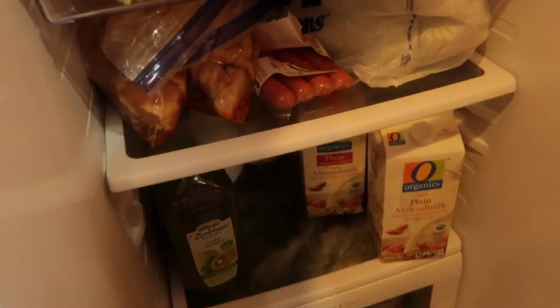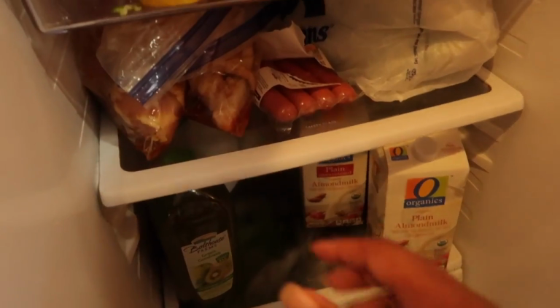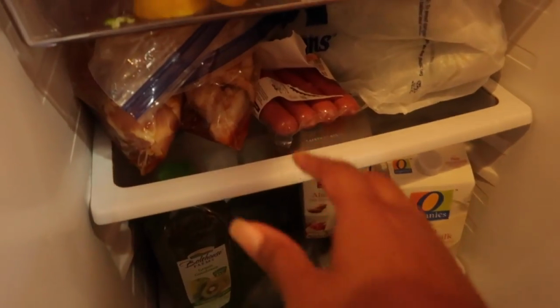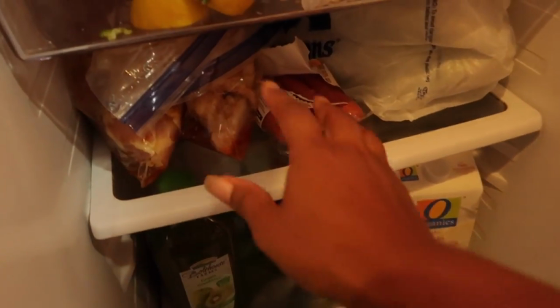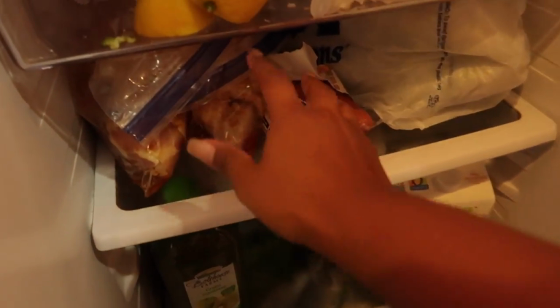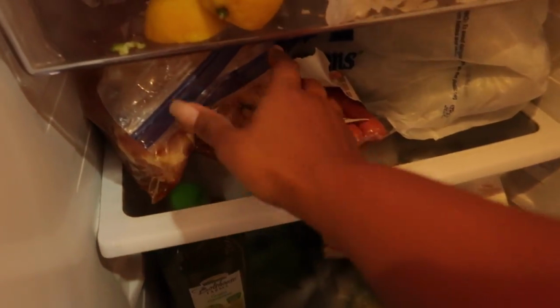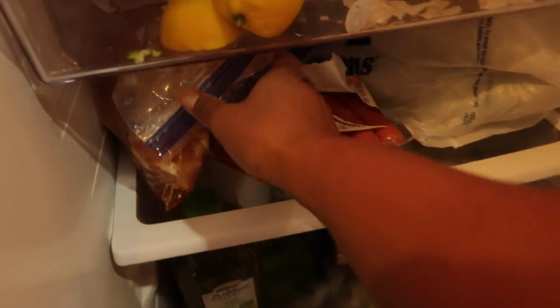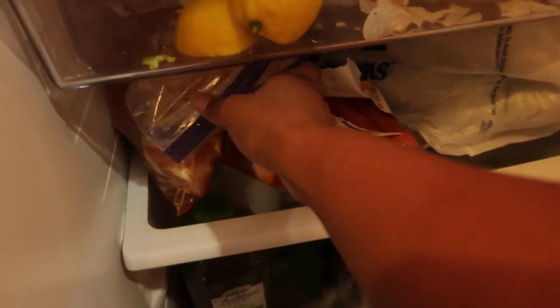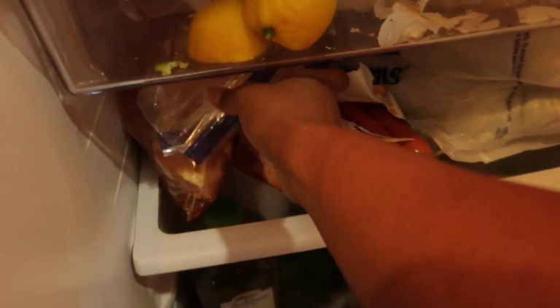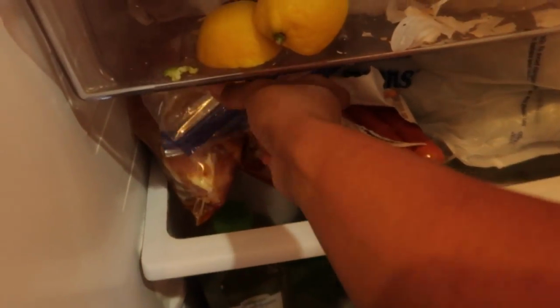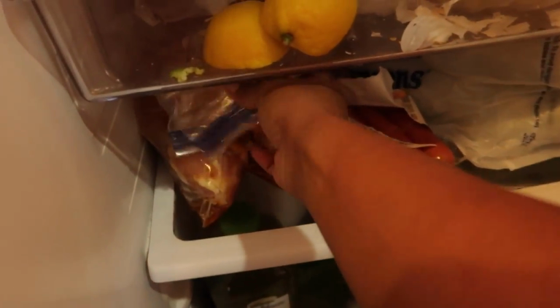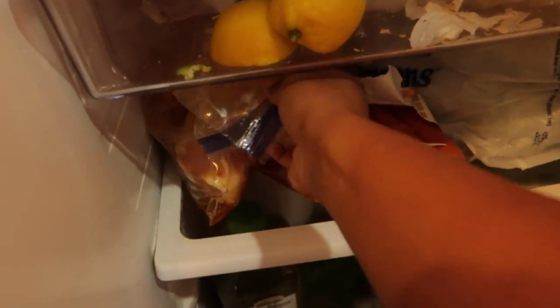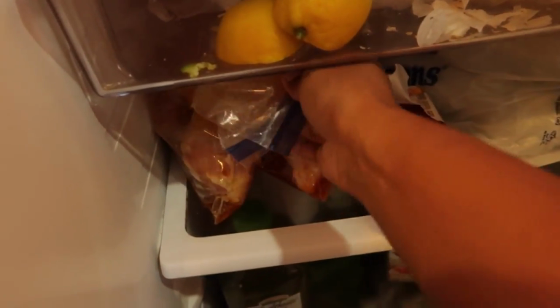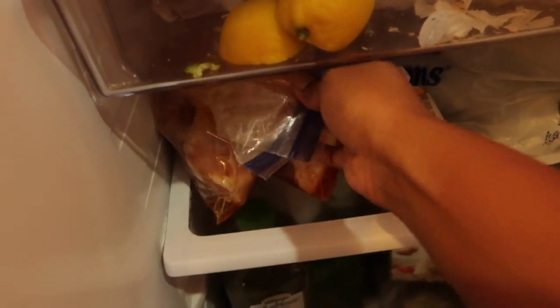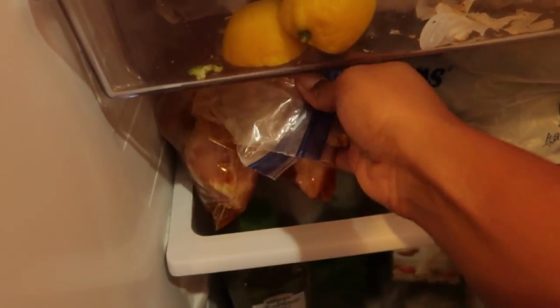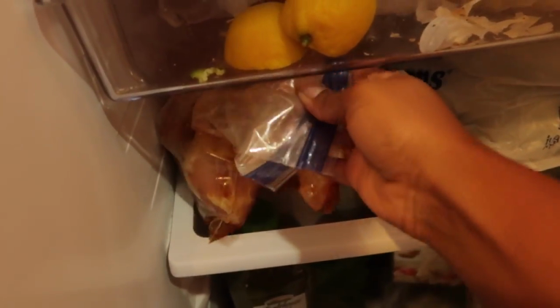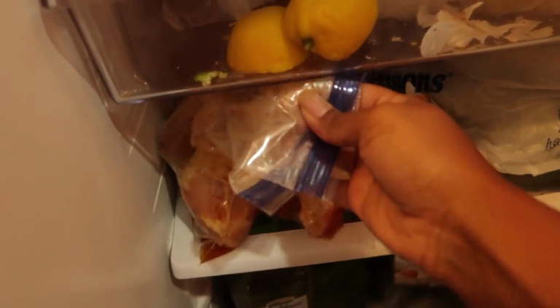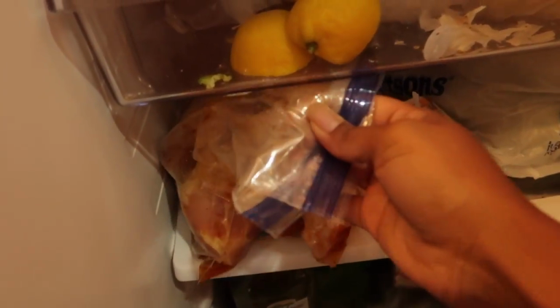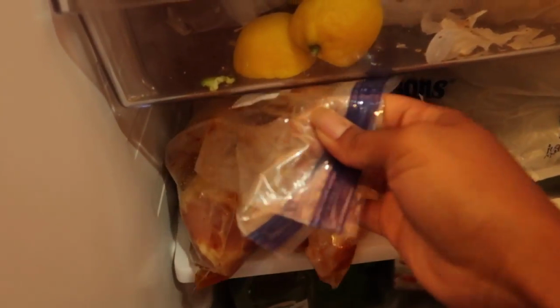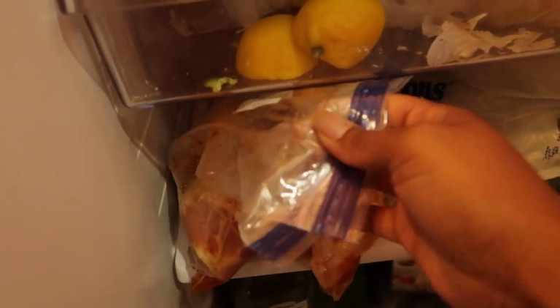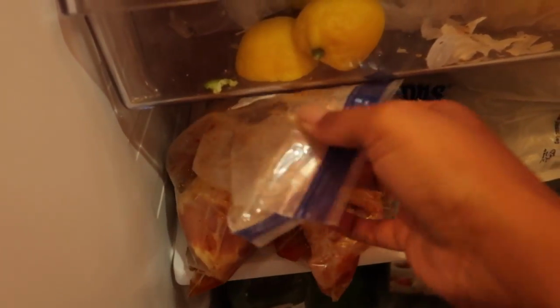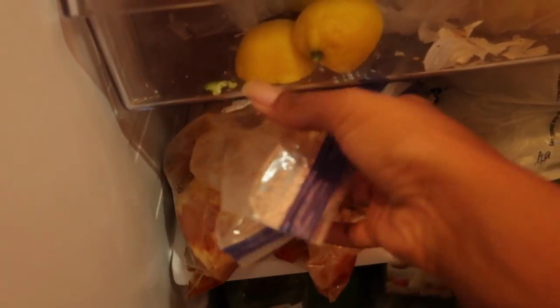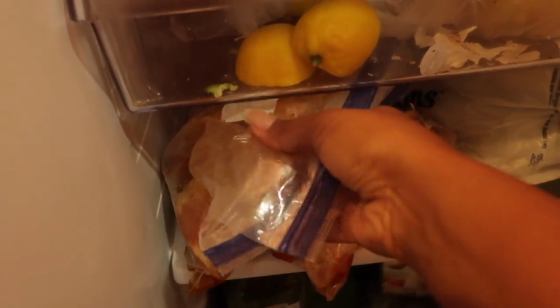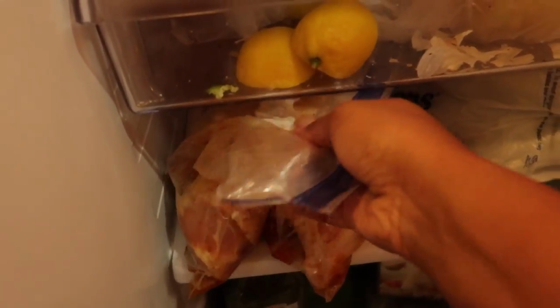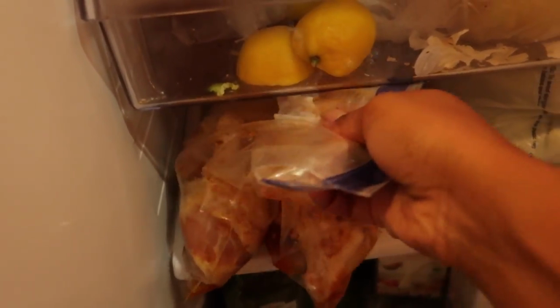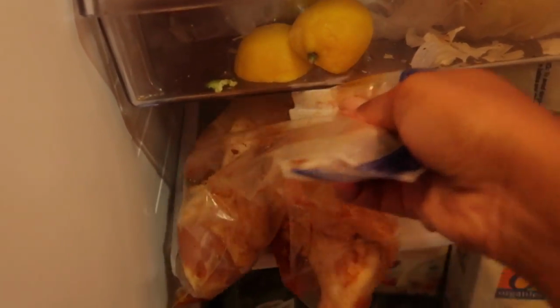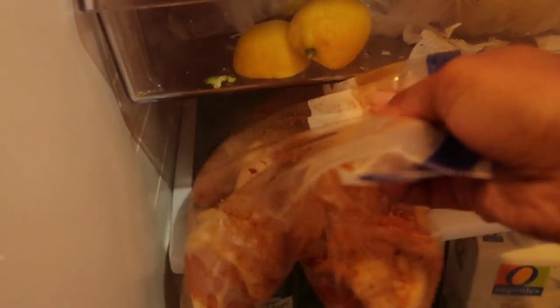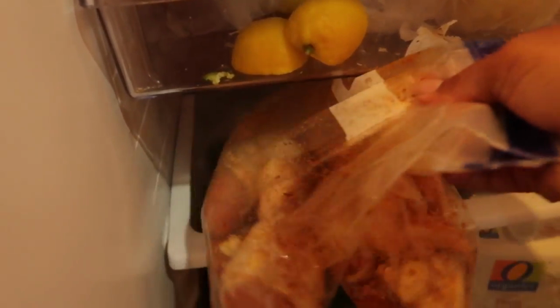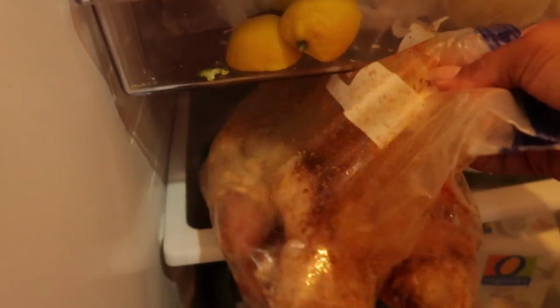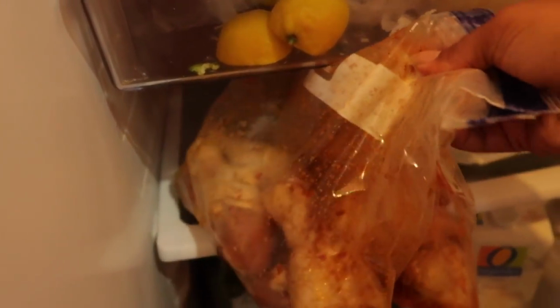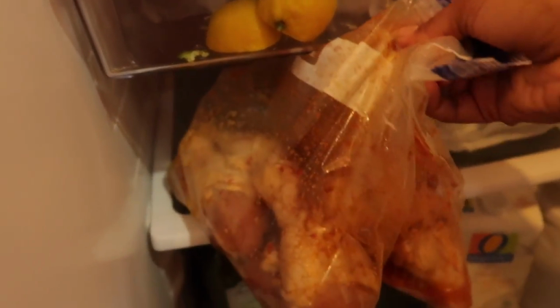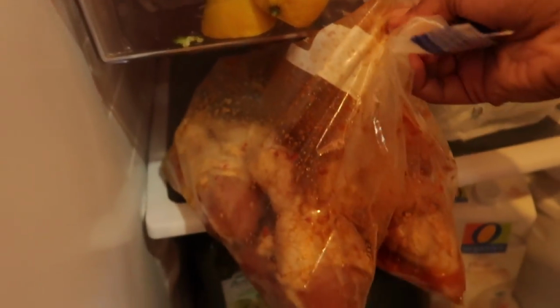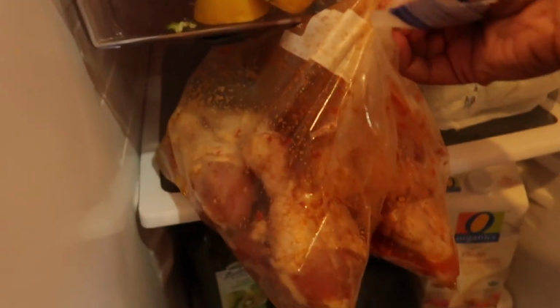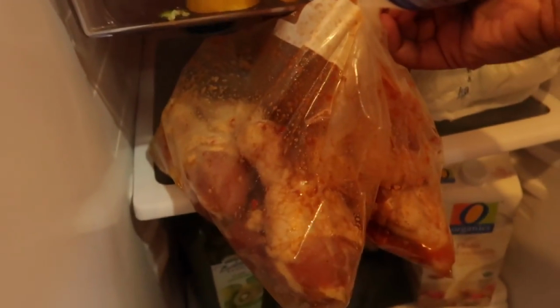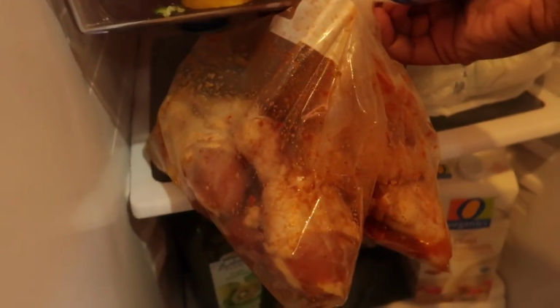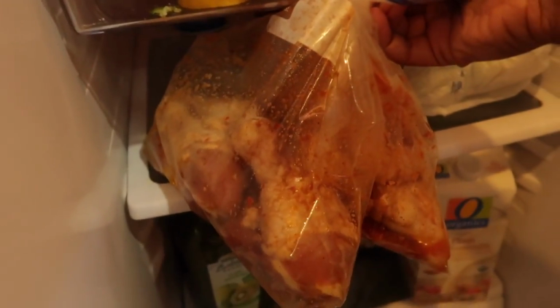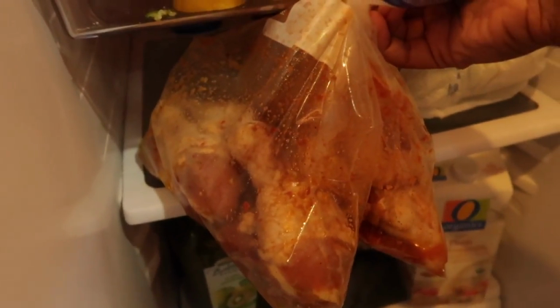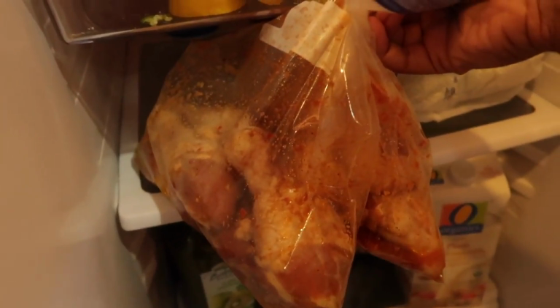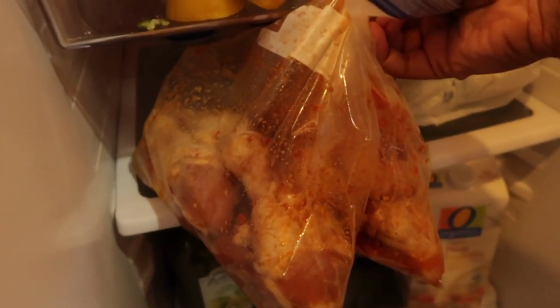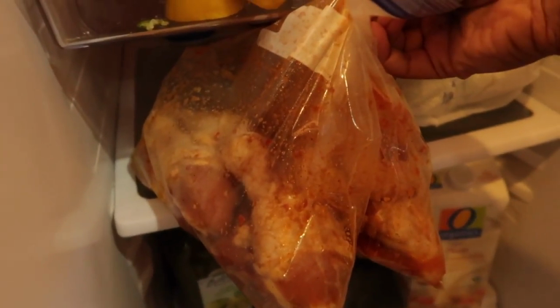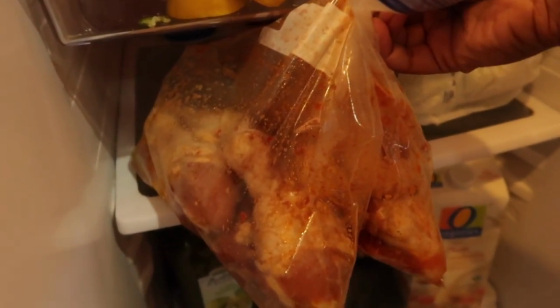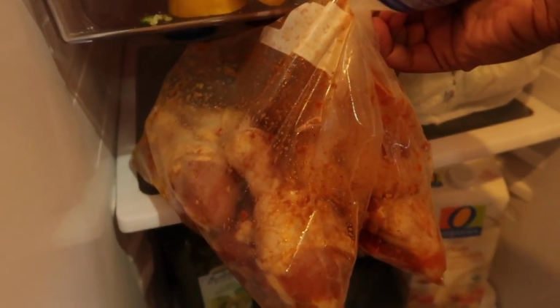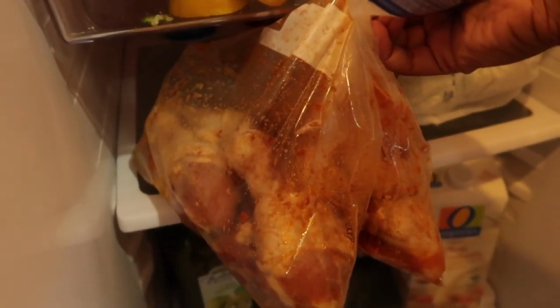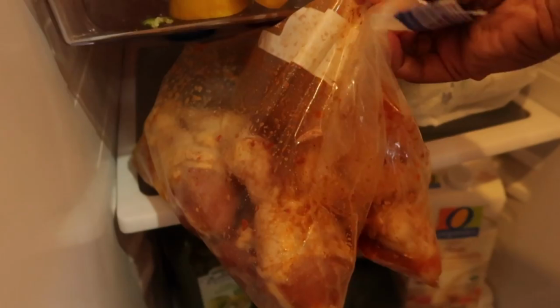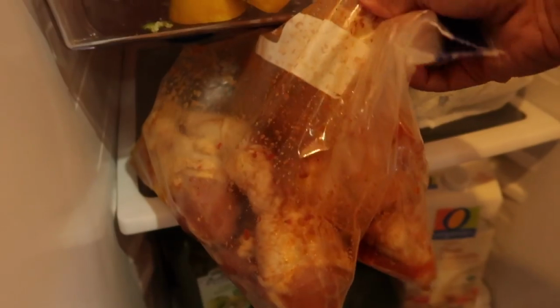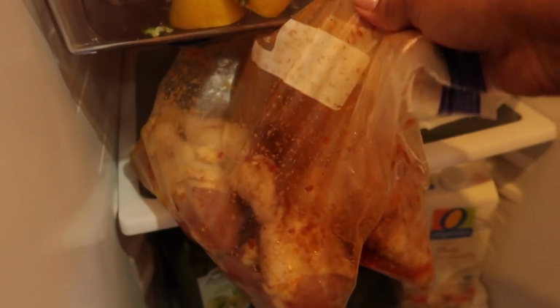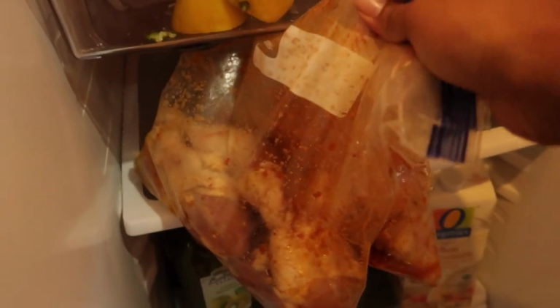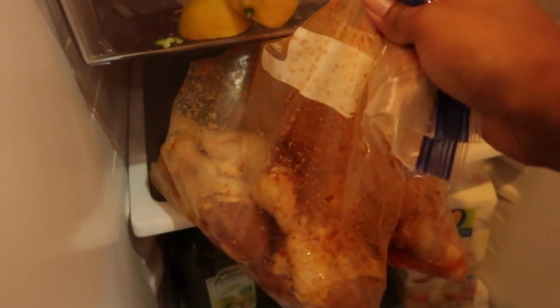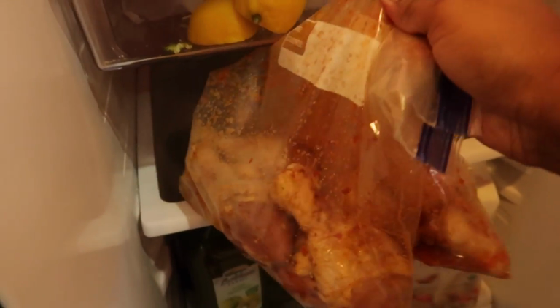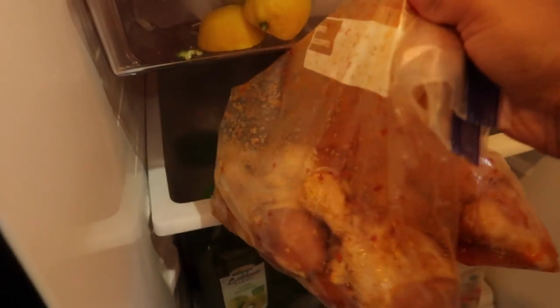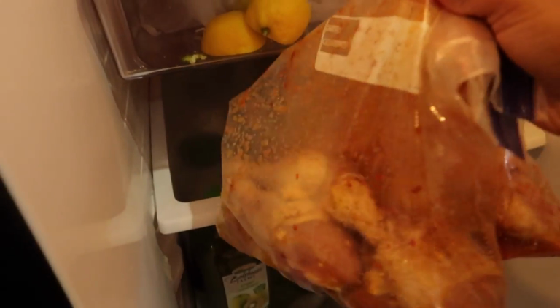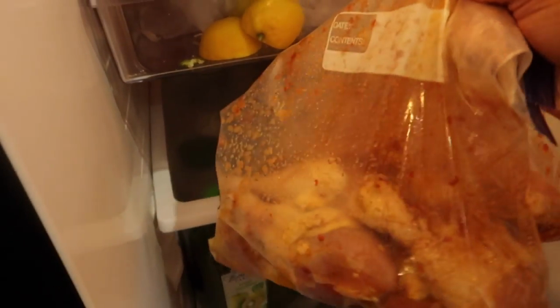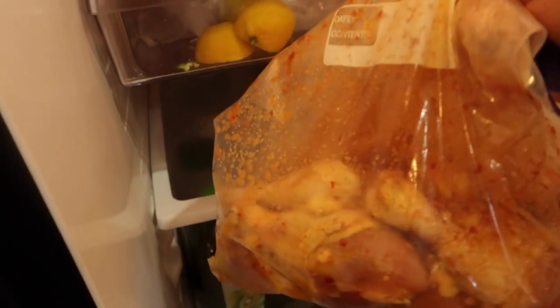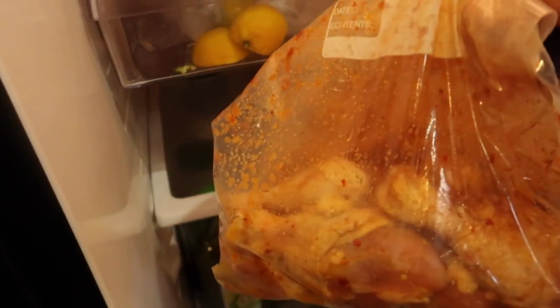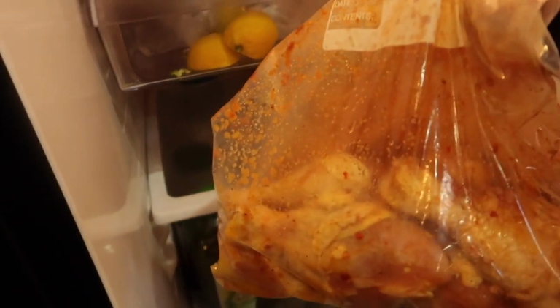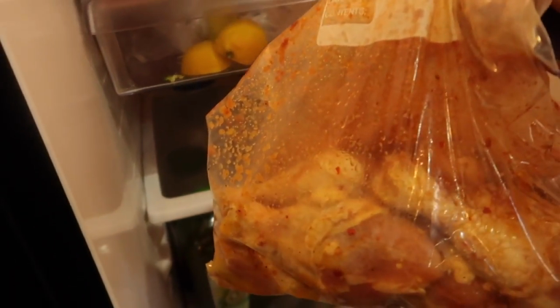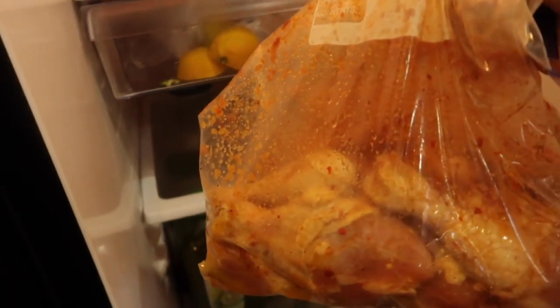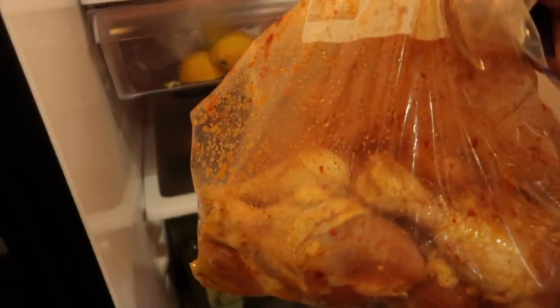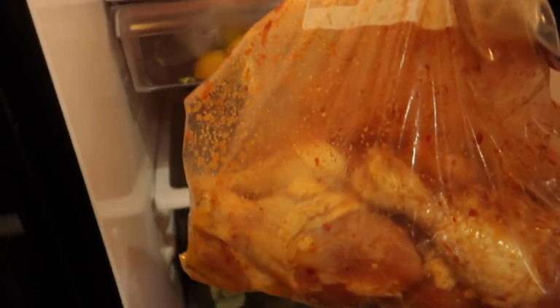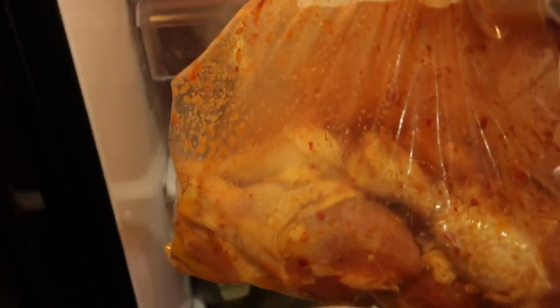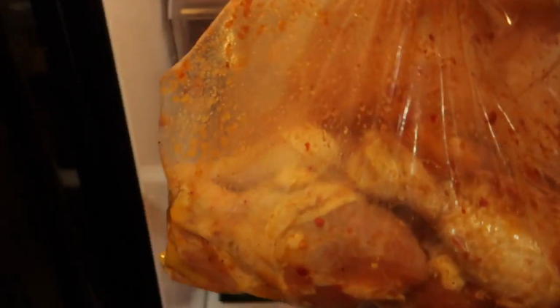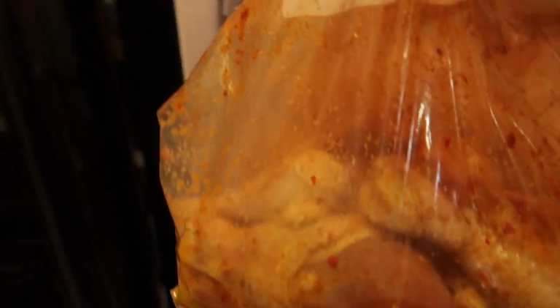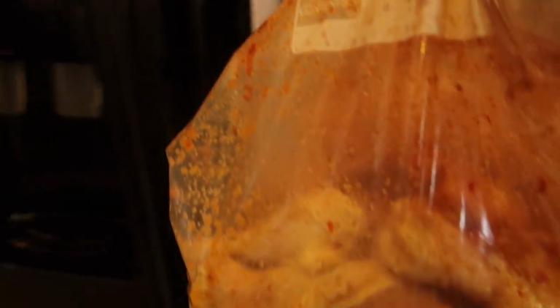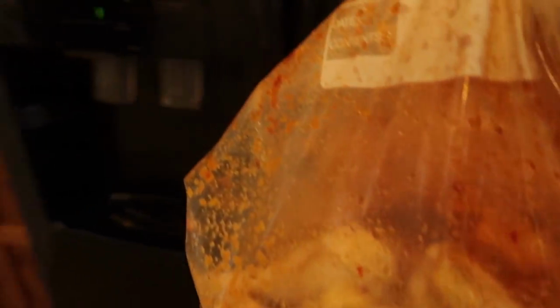I marinated some chicken drums and wings the night before with very simple ingredients and I'm ready to put them on the grill.